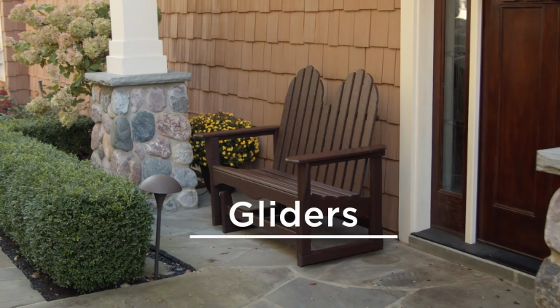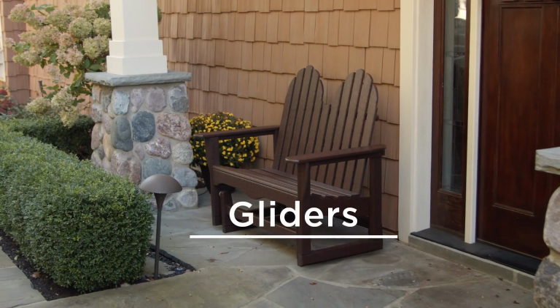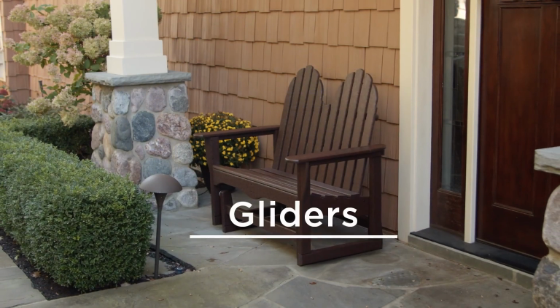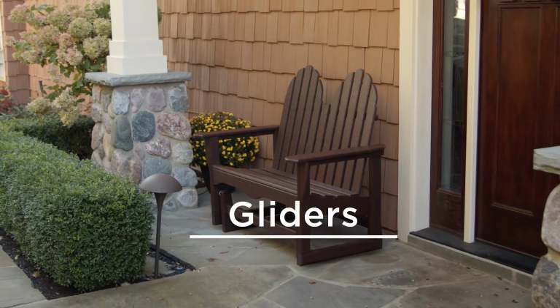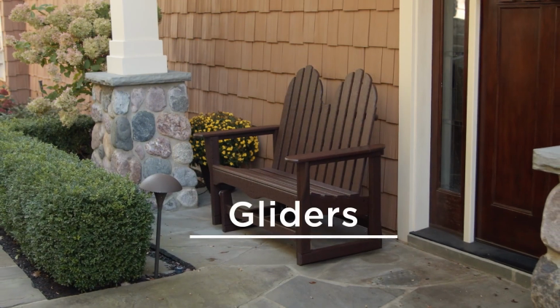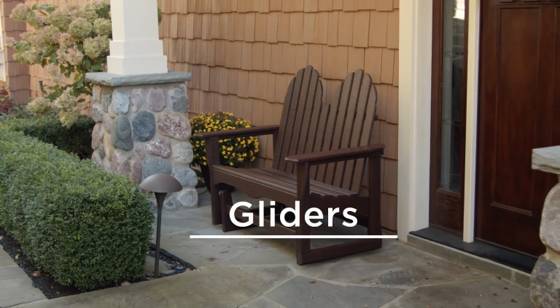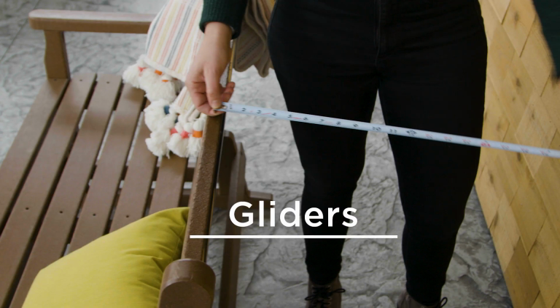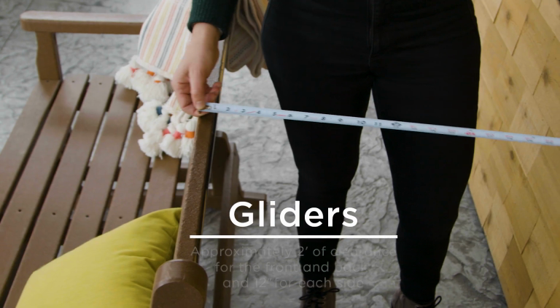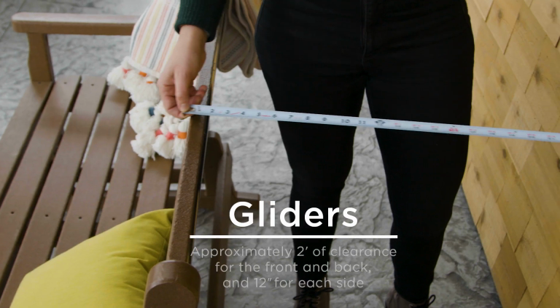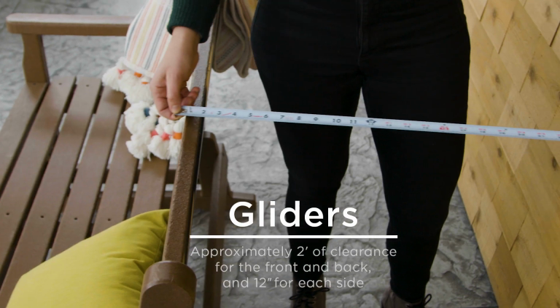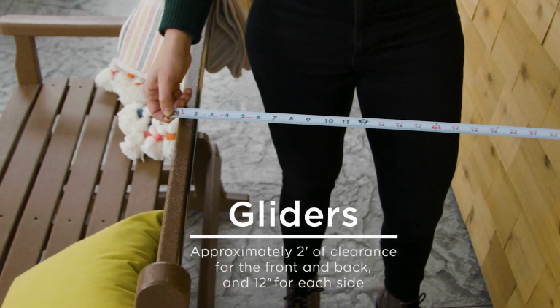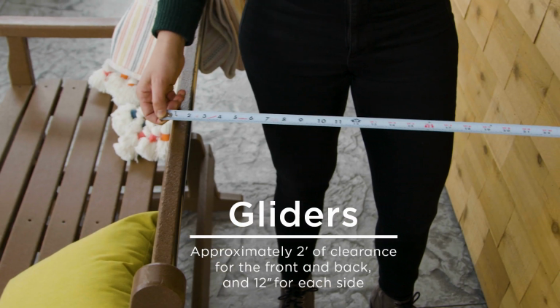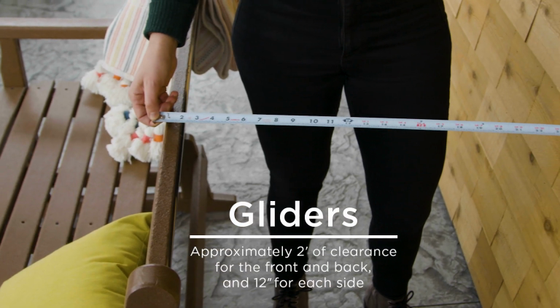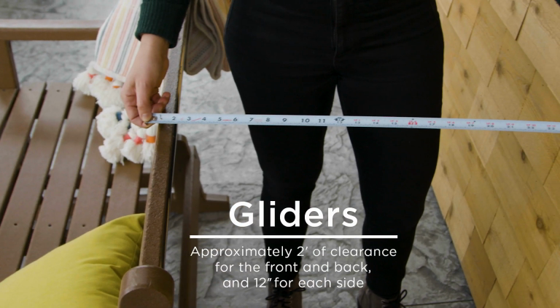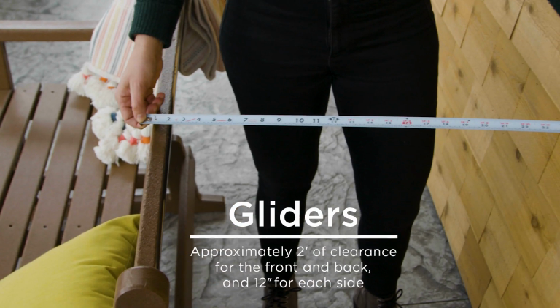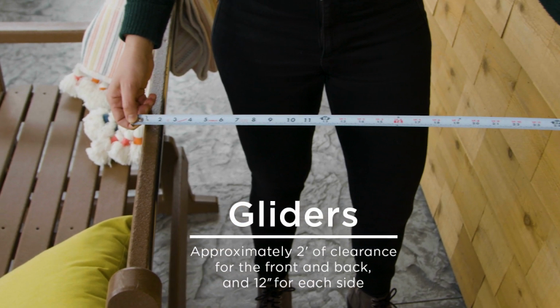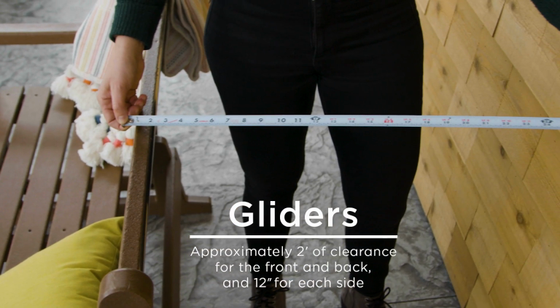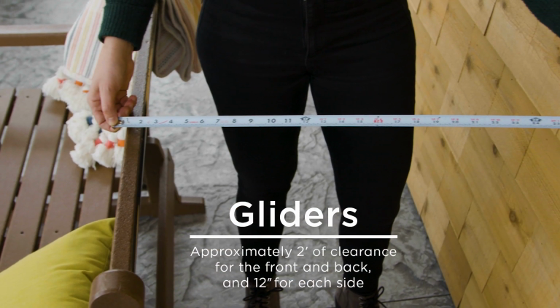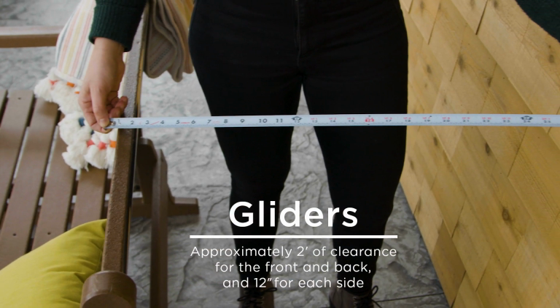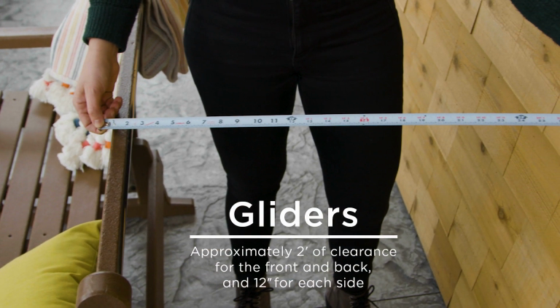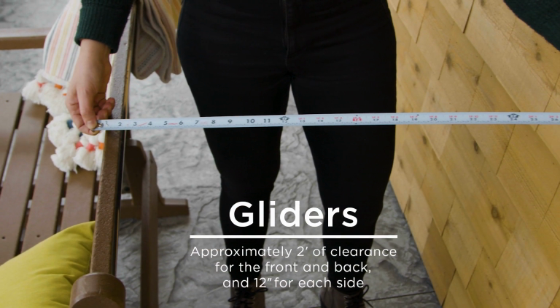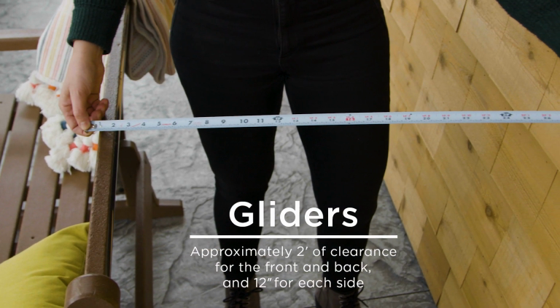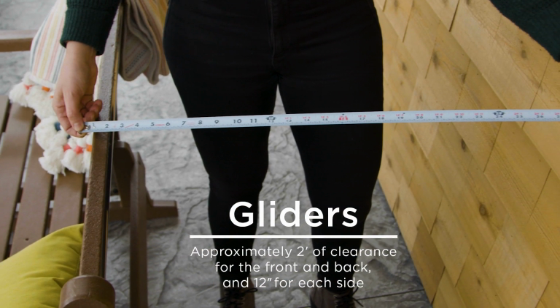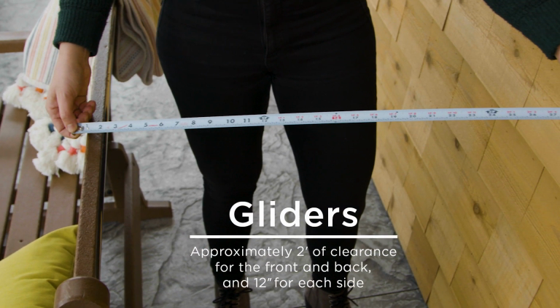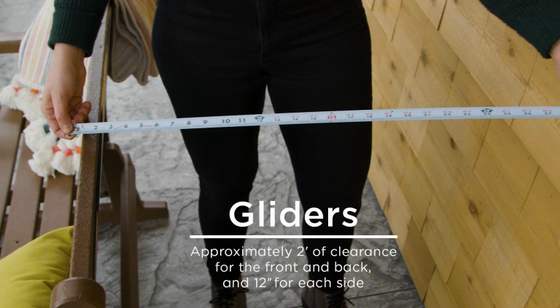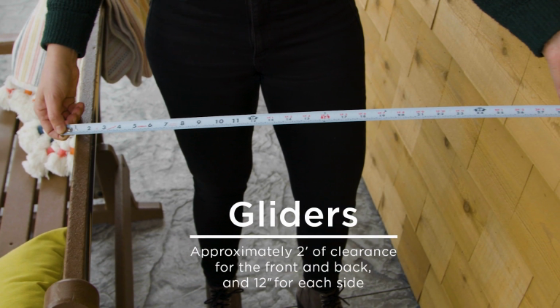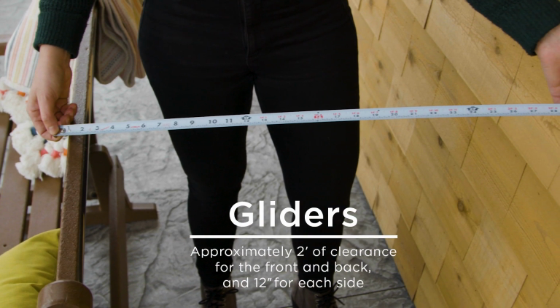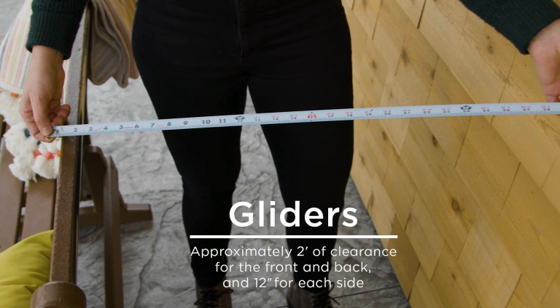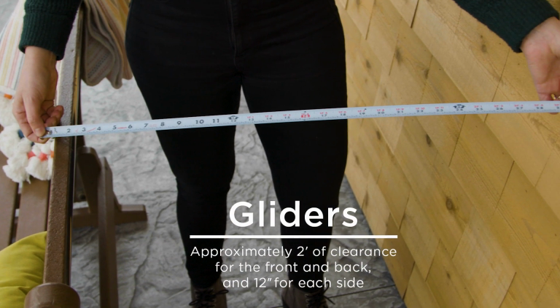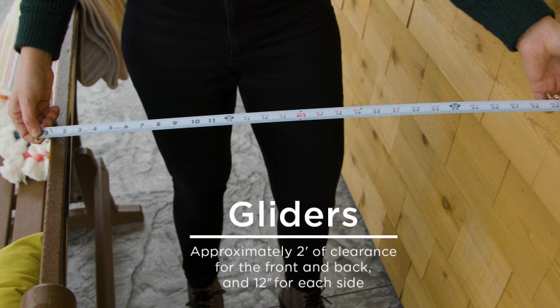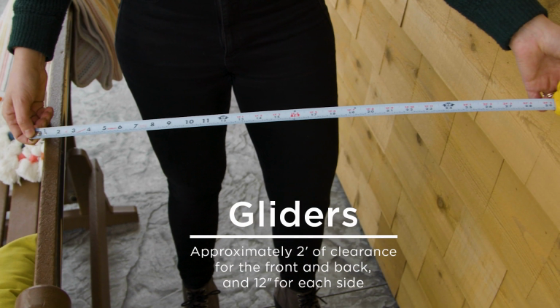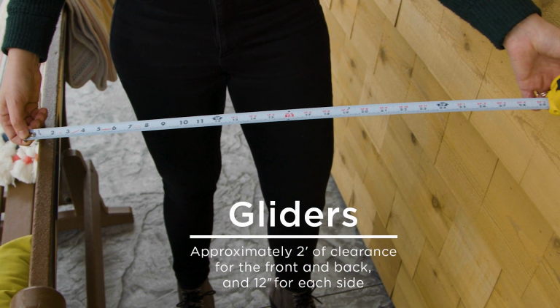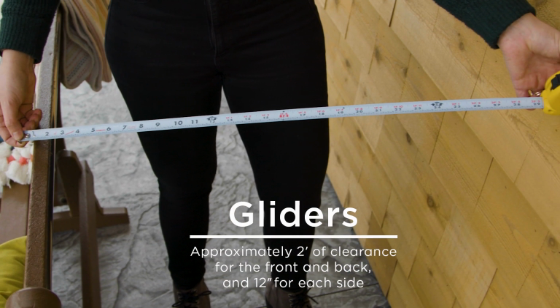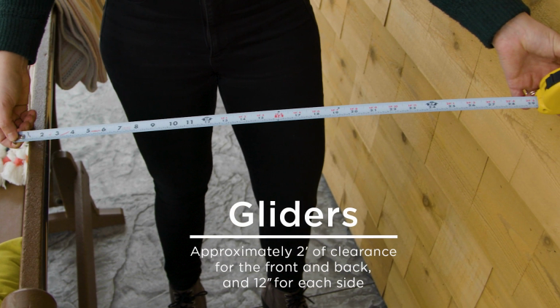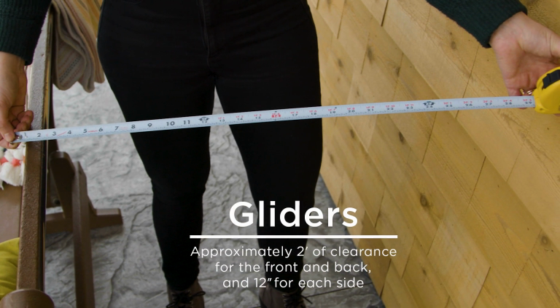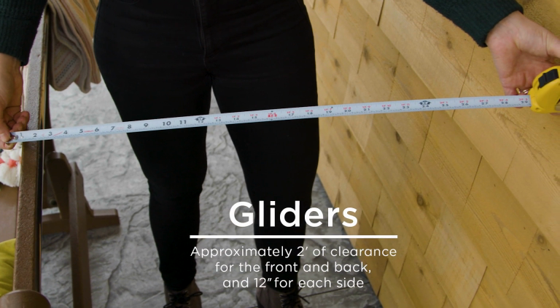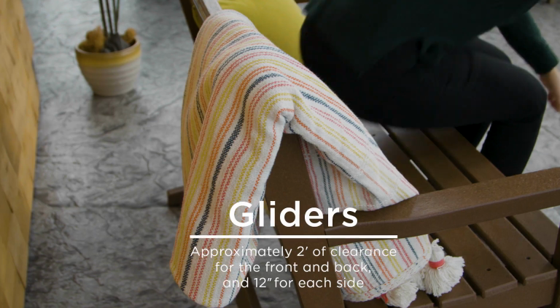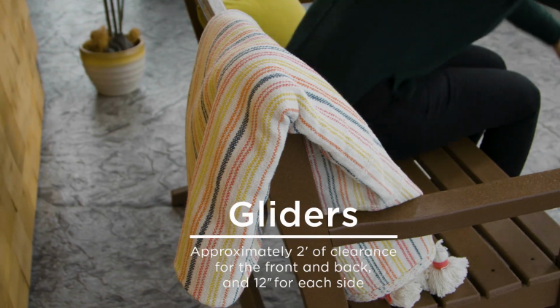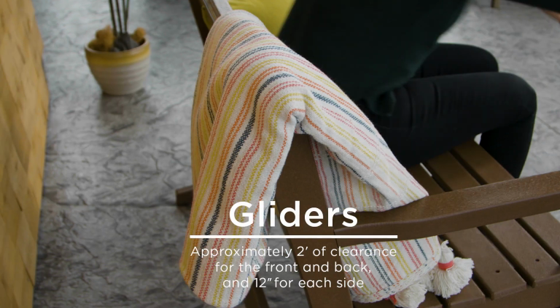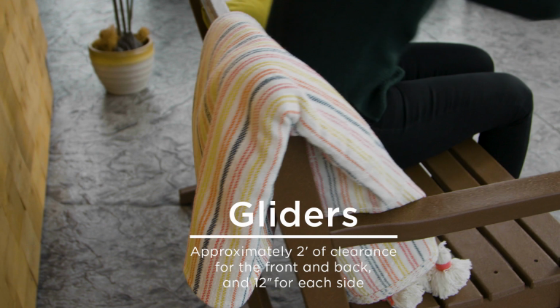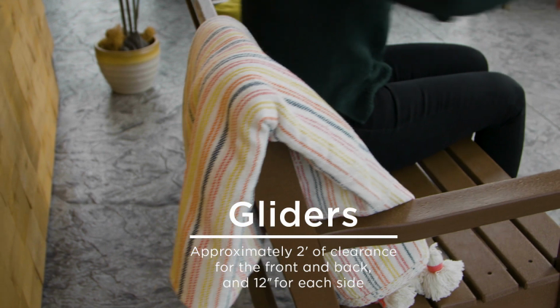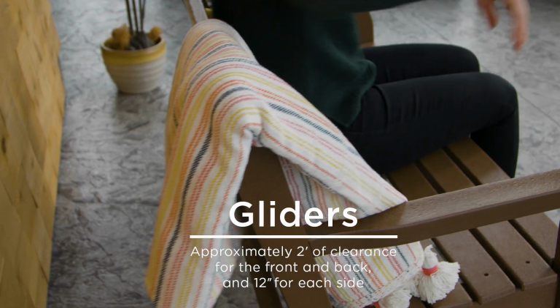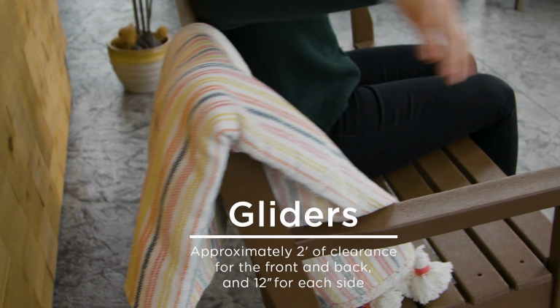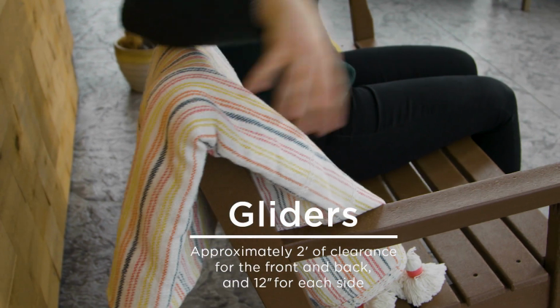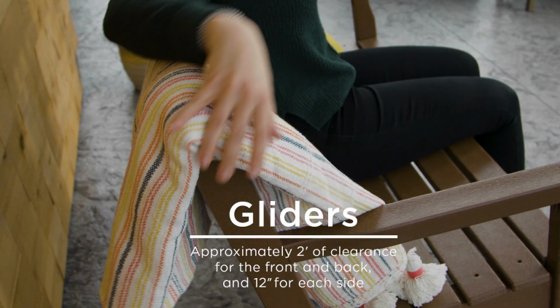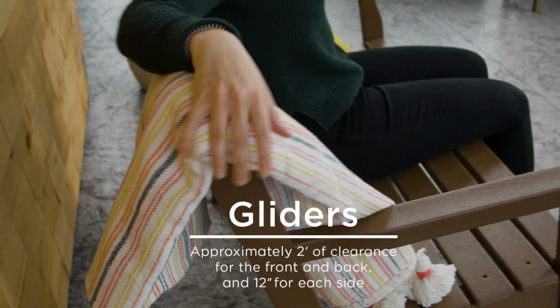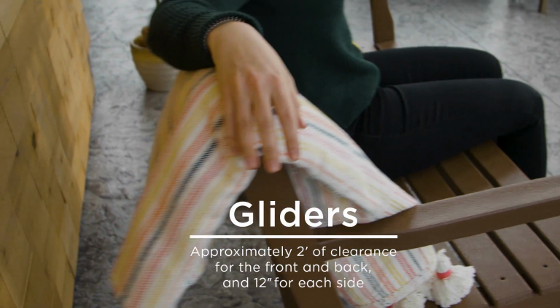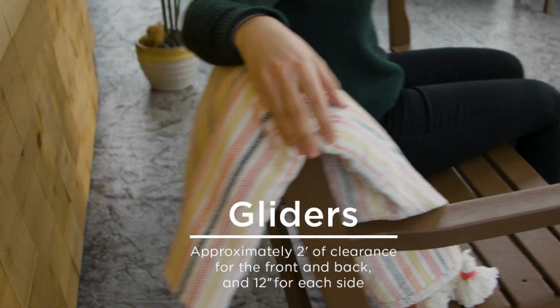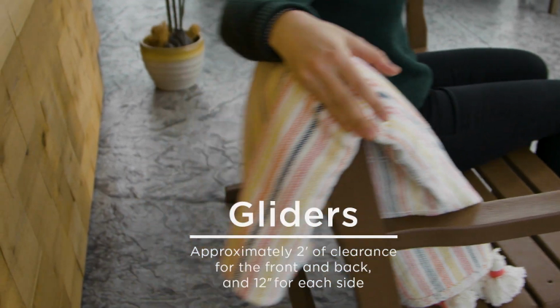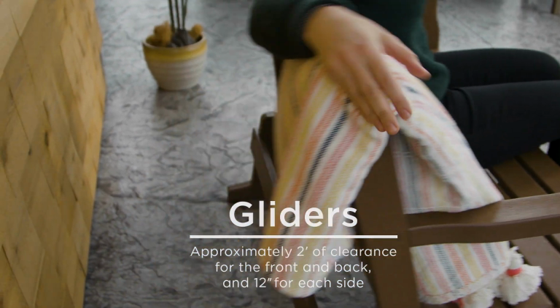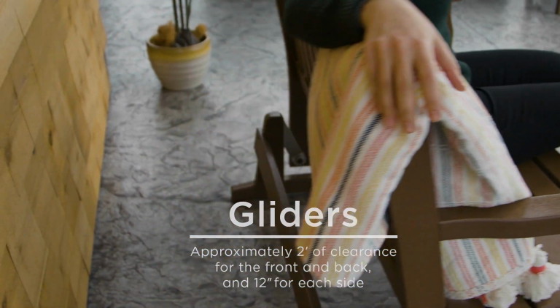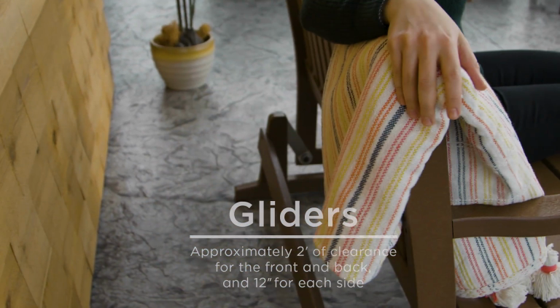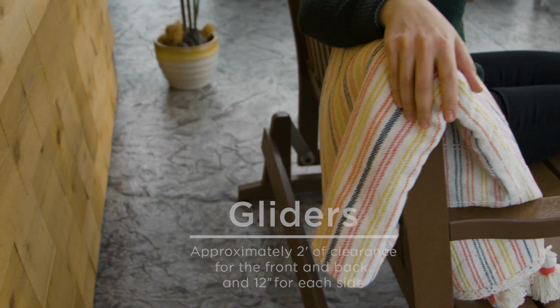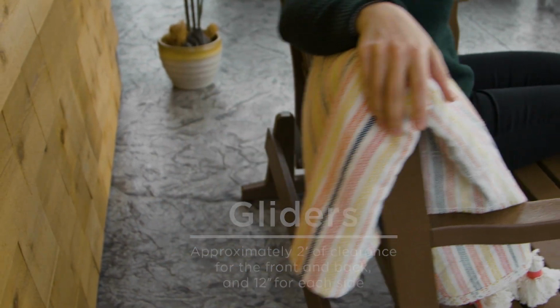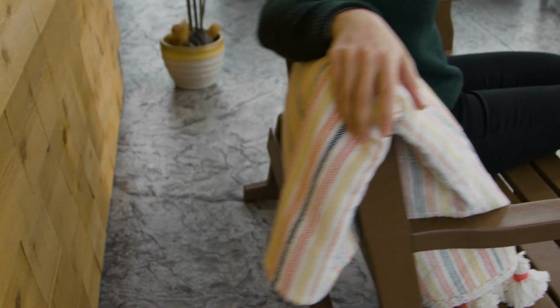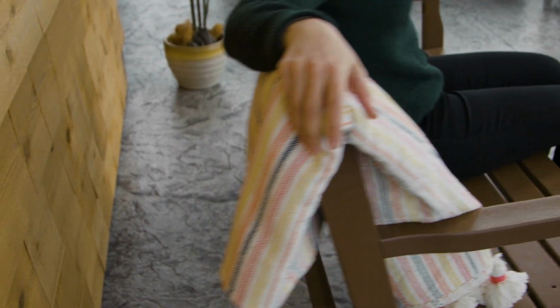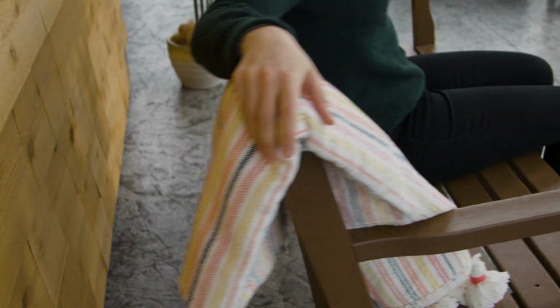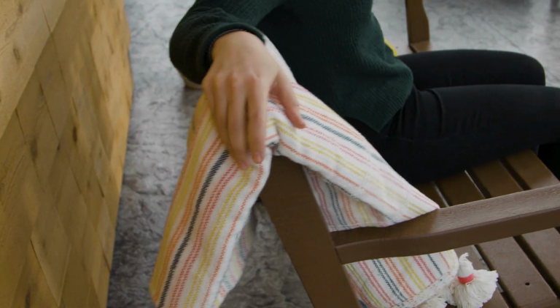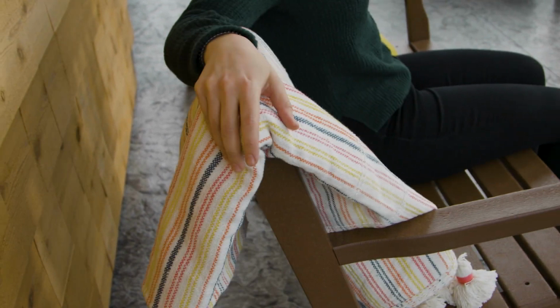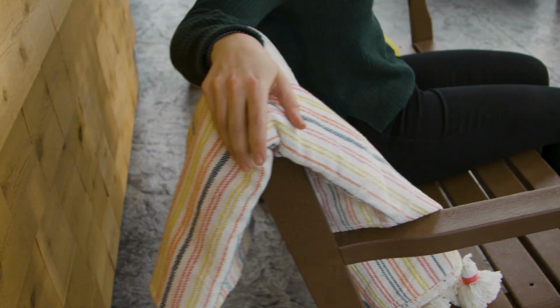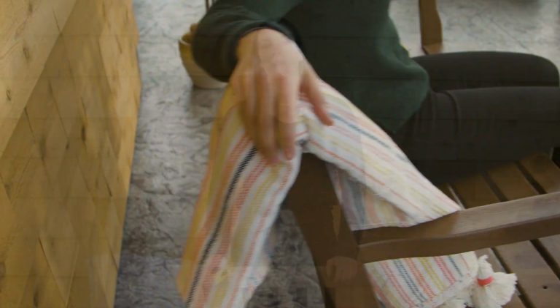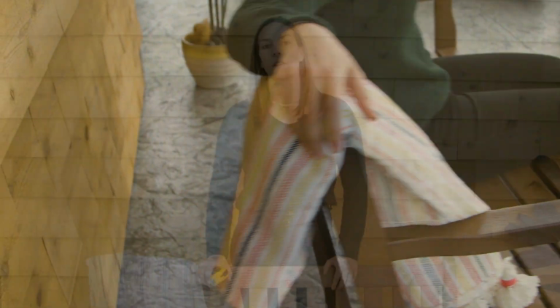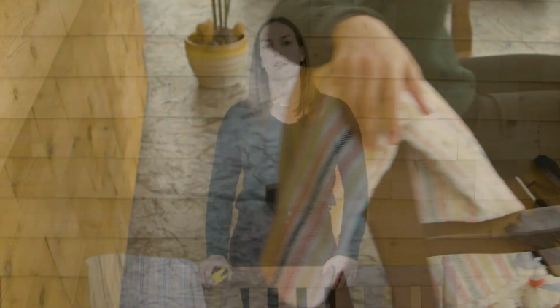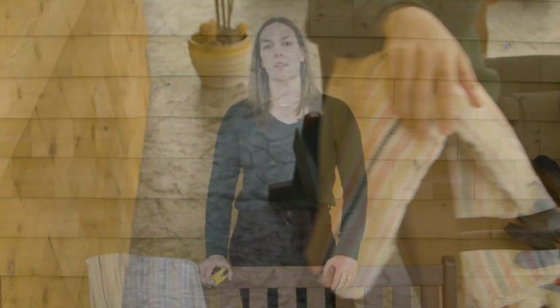Lastly, you'll want to leave at least two feet of space behind your Polywood gliders. That way, you can be sure it will not hit any obstructions.